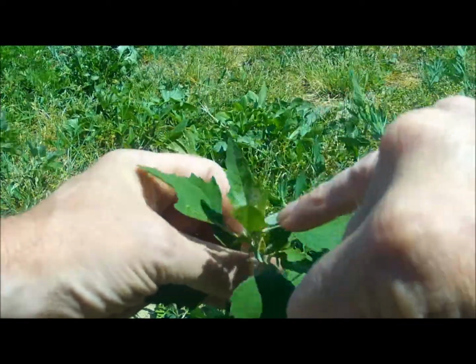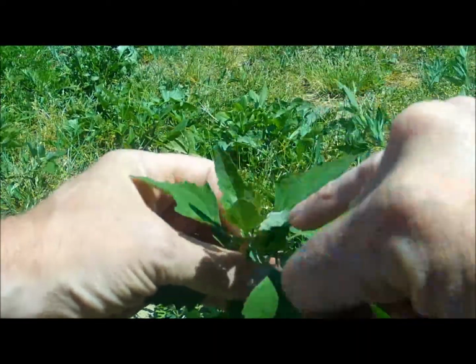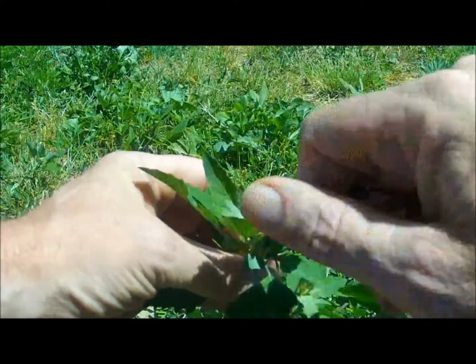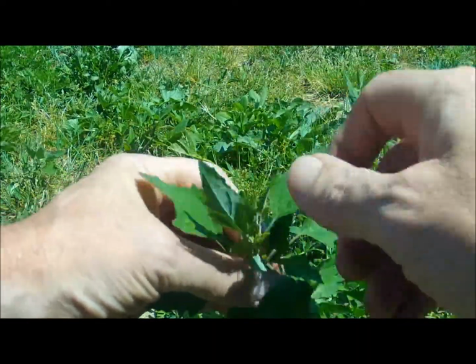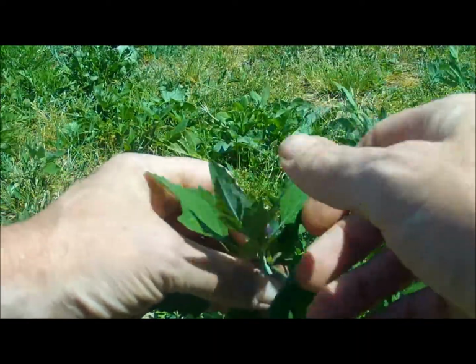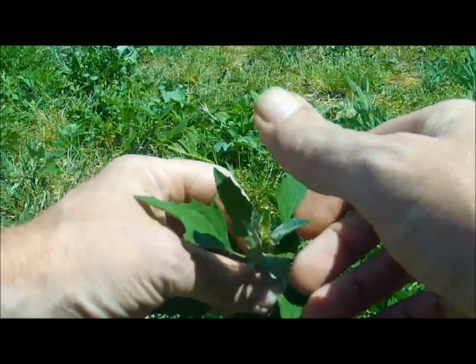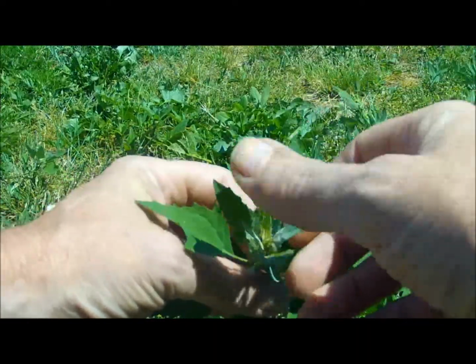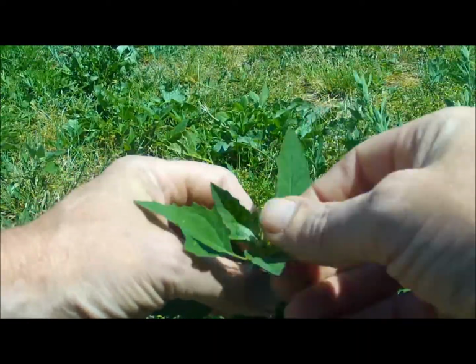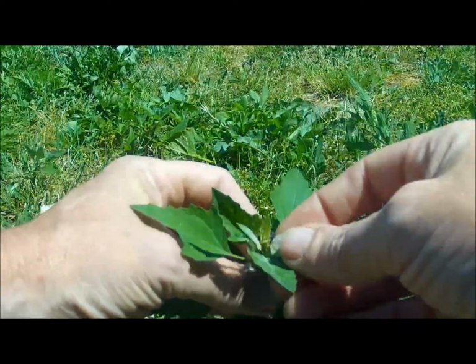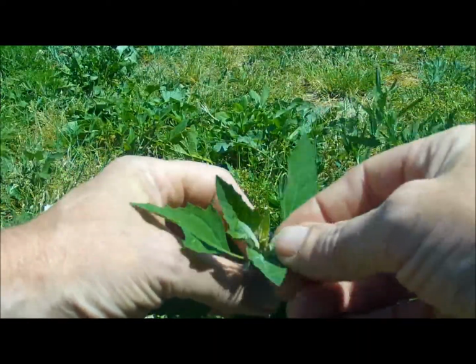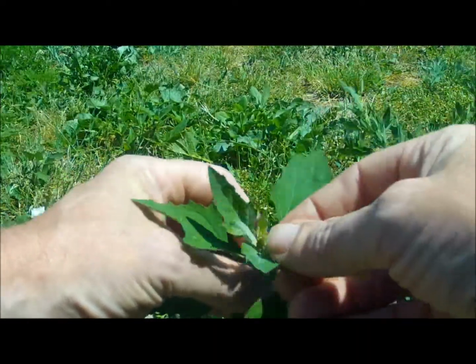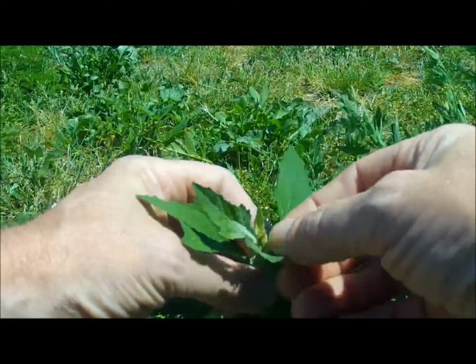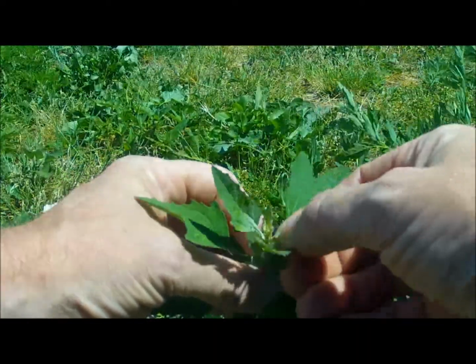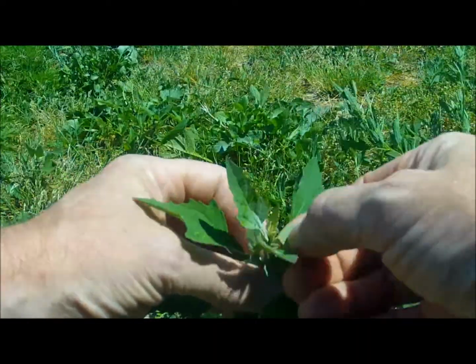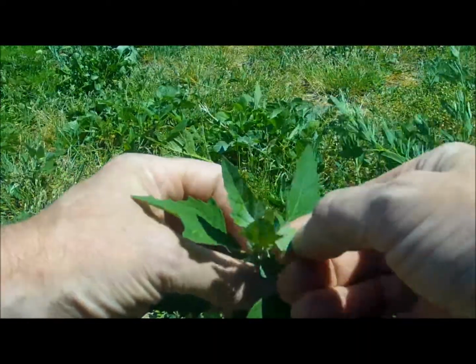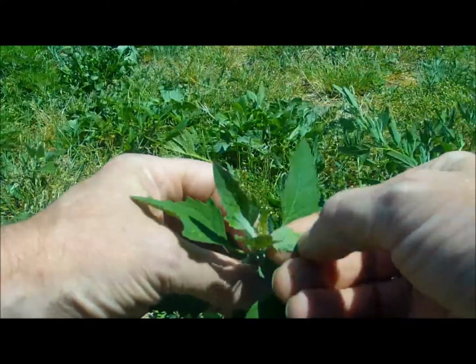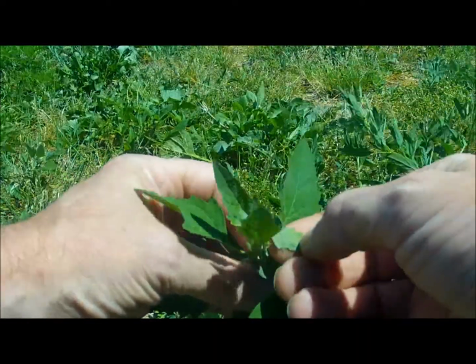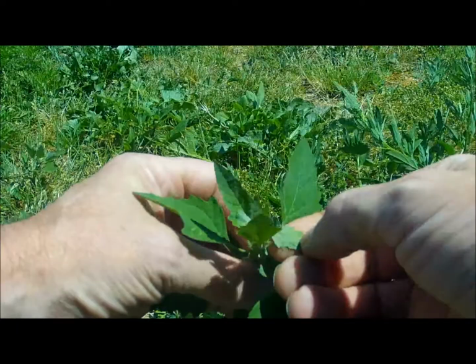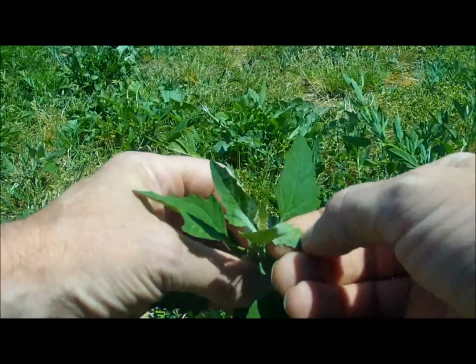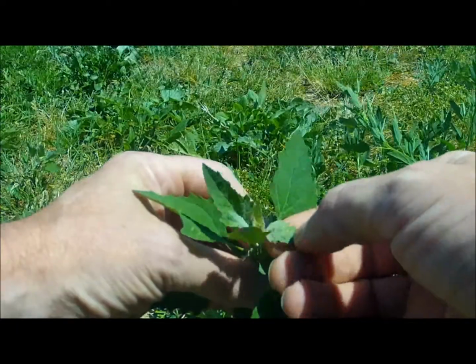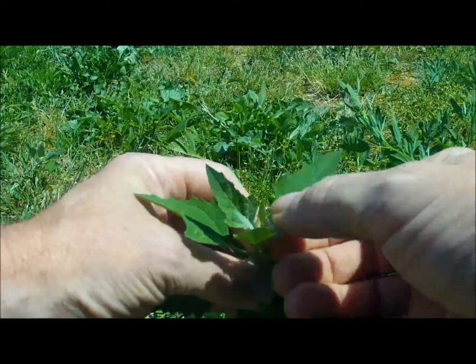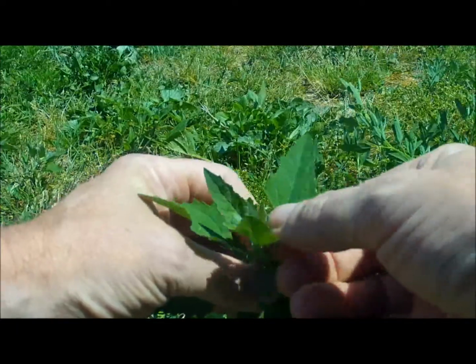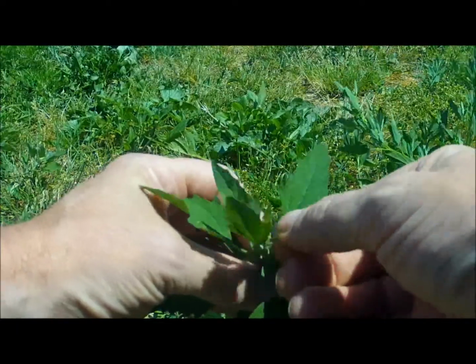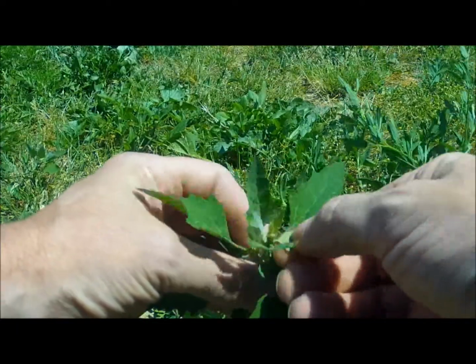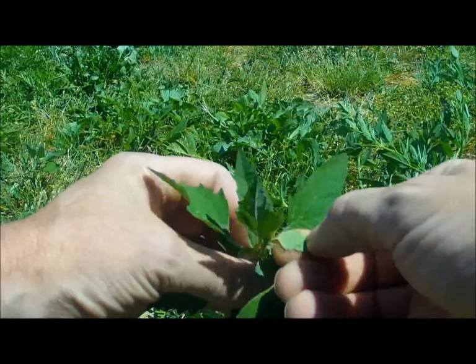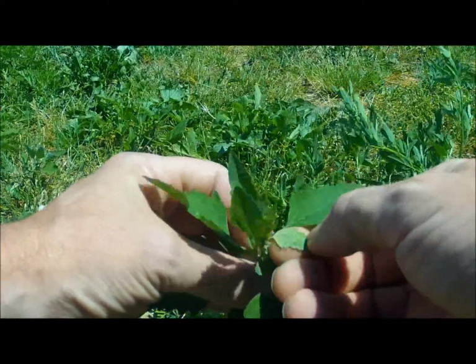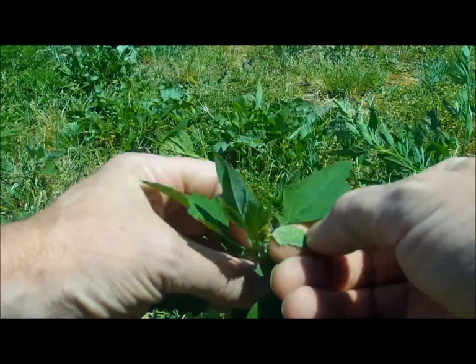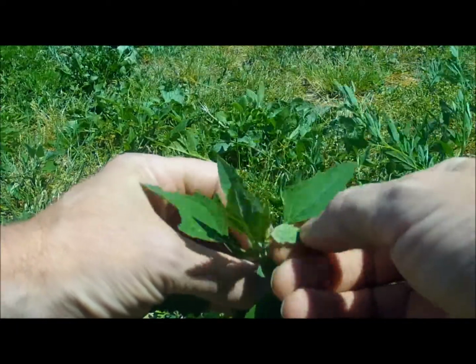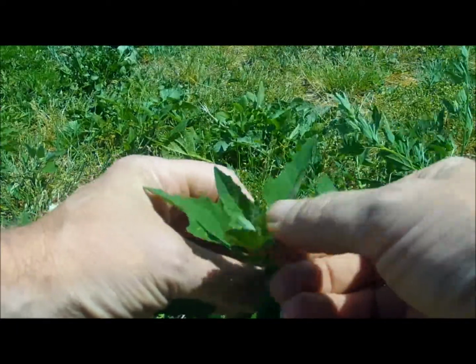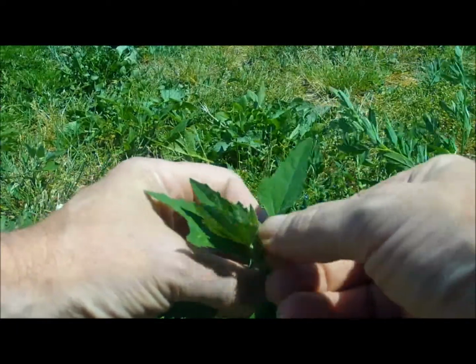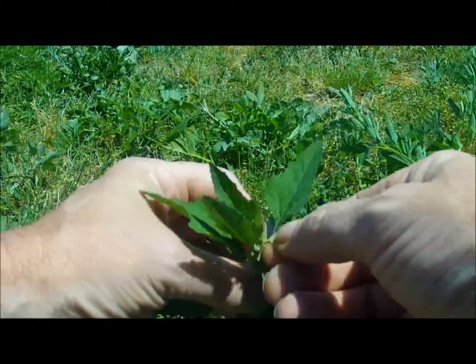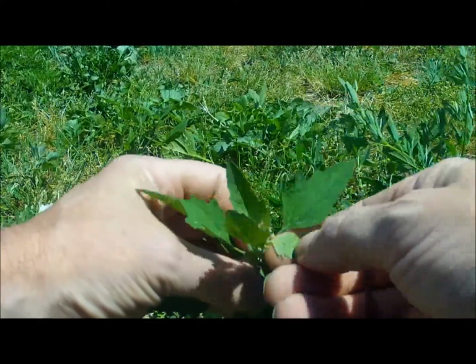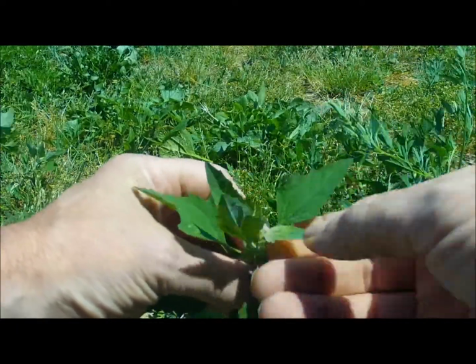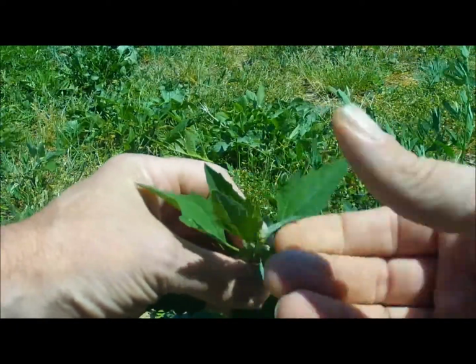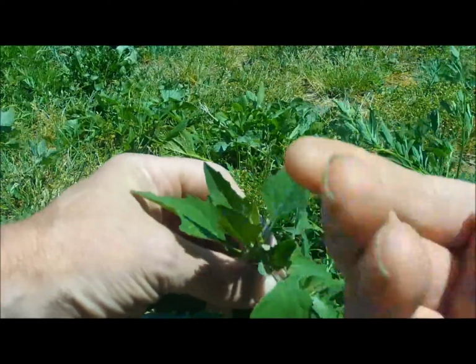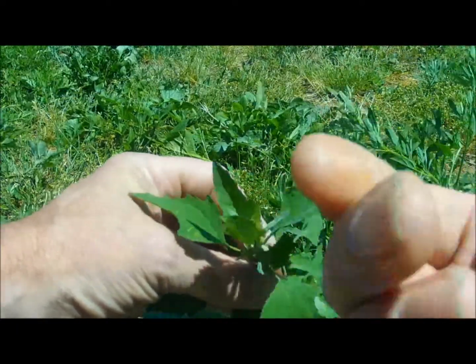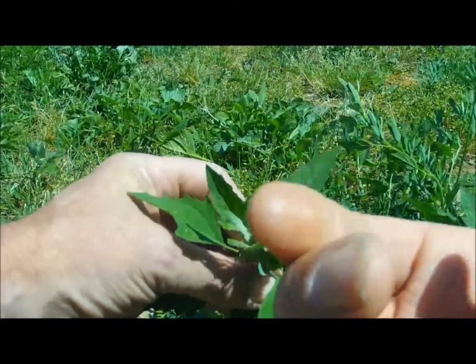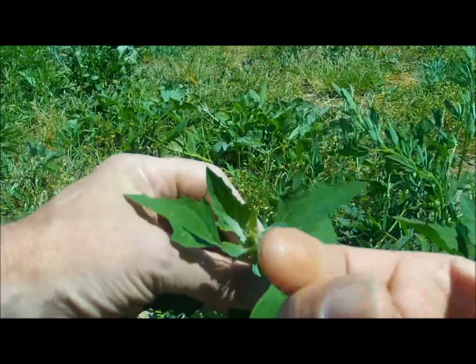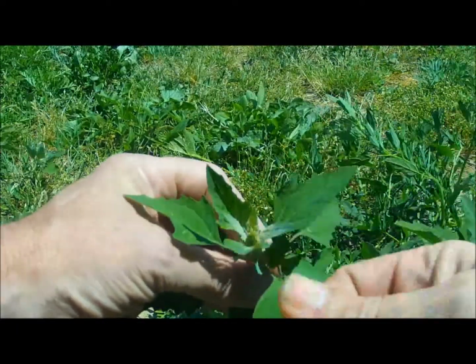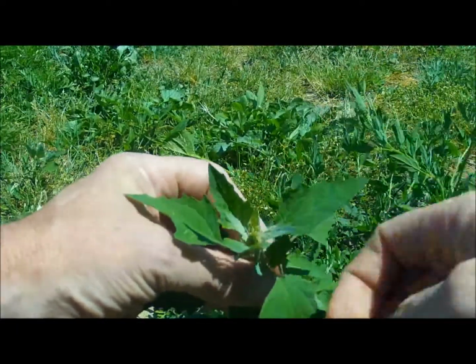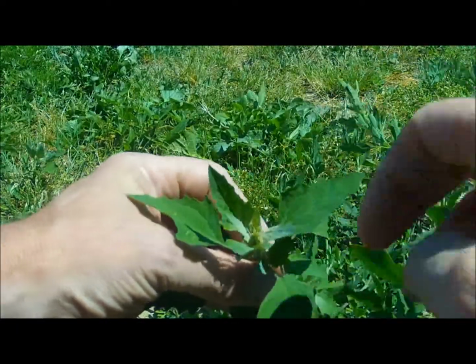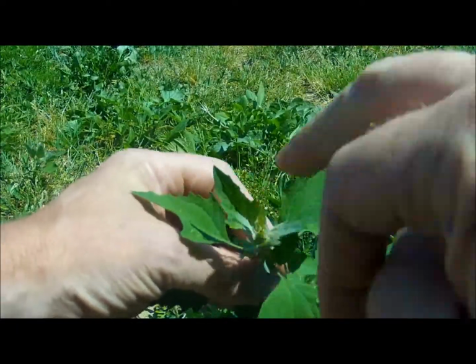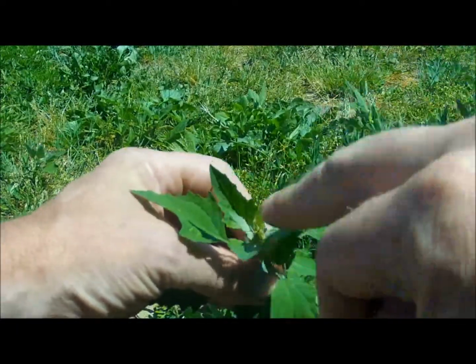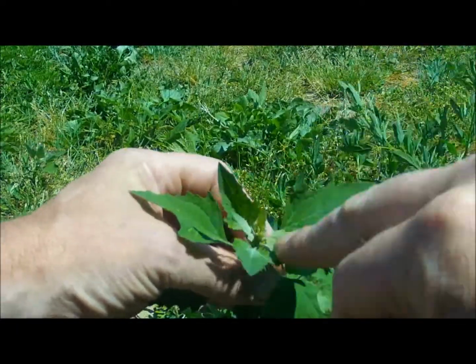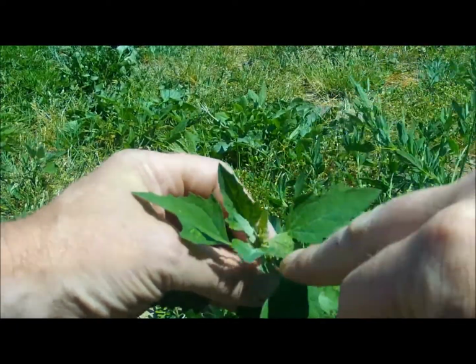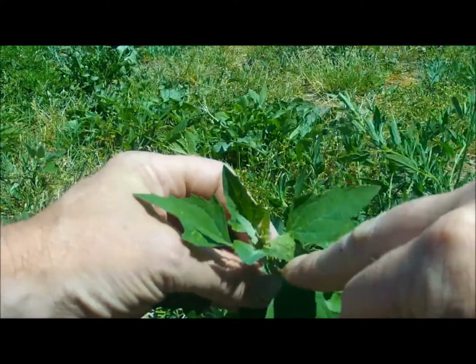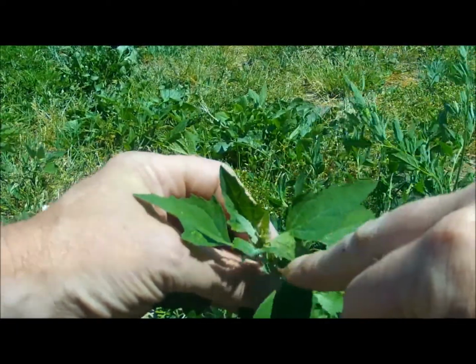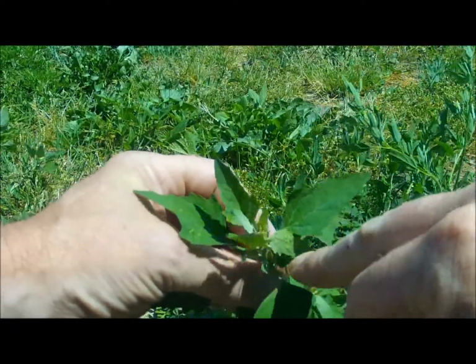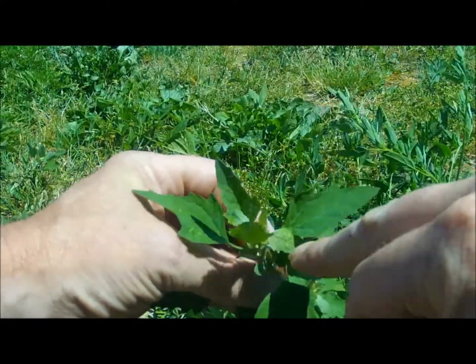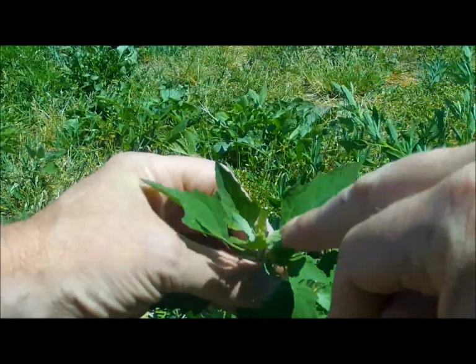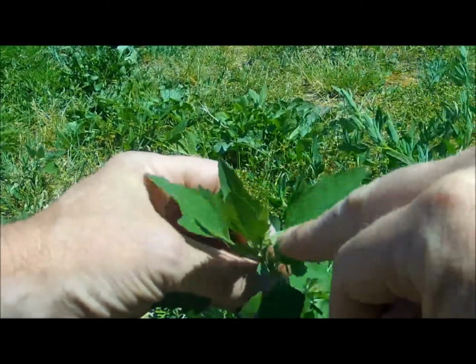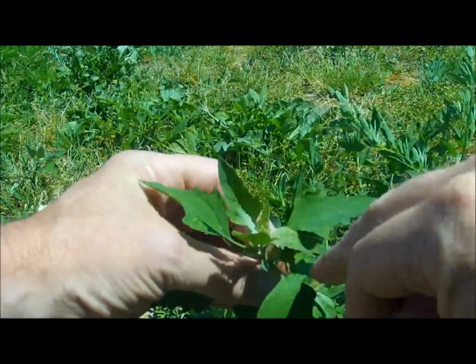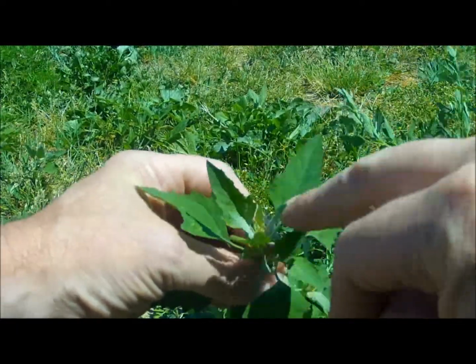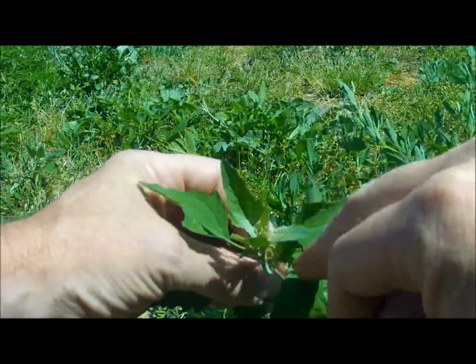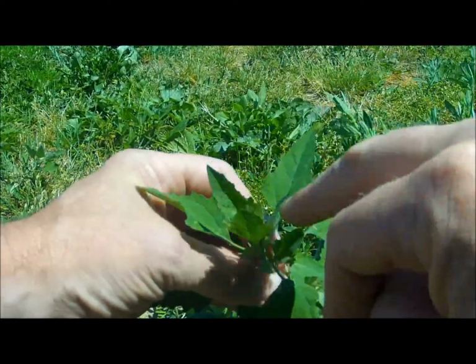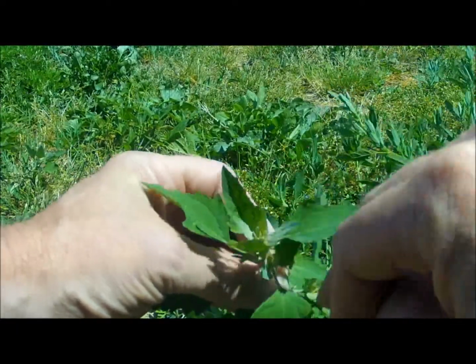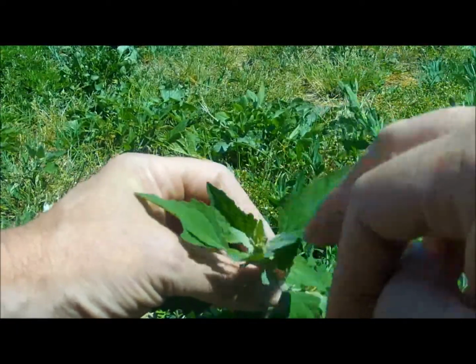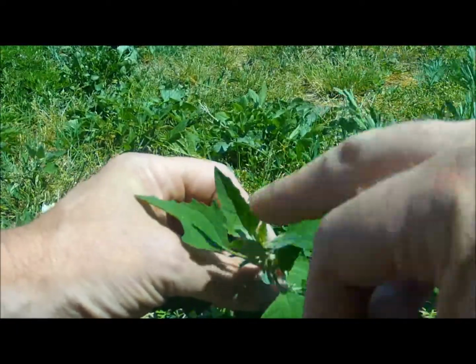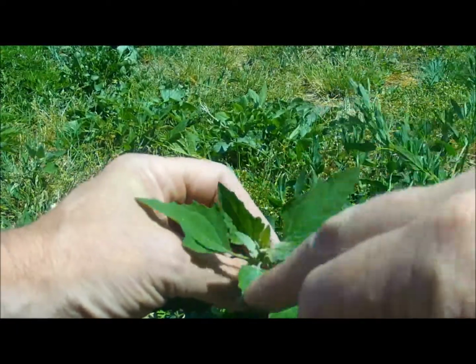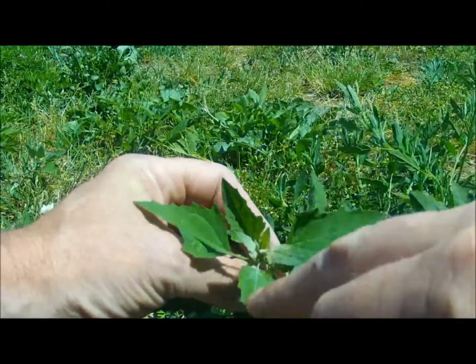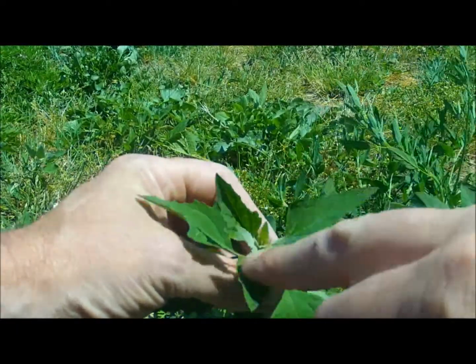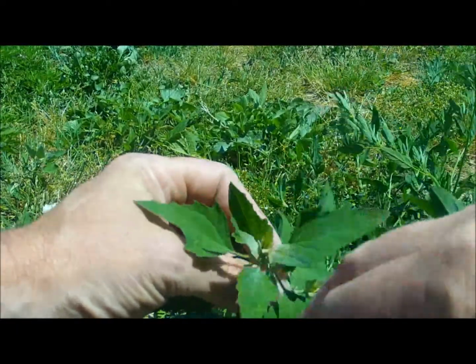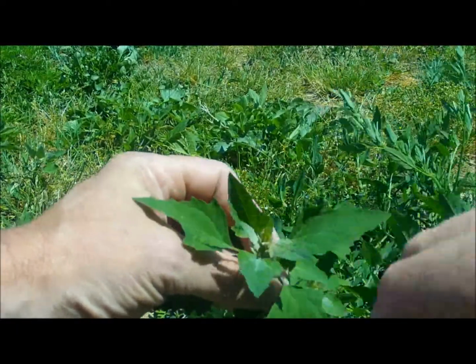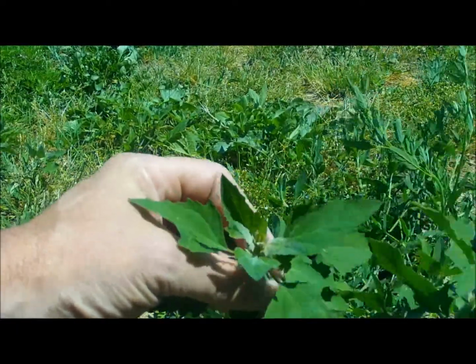In here, the coating tends to be more concentrated. You can wipe it off, as you can see — I'm wiping it off, turning it green.